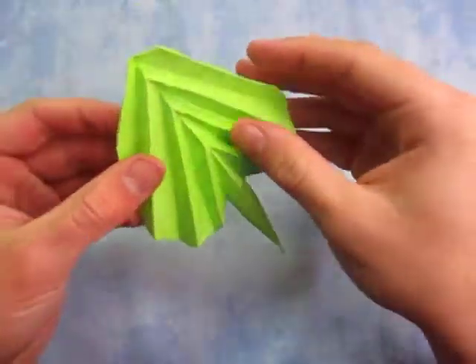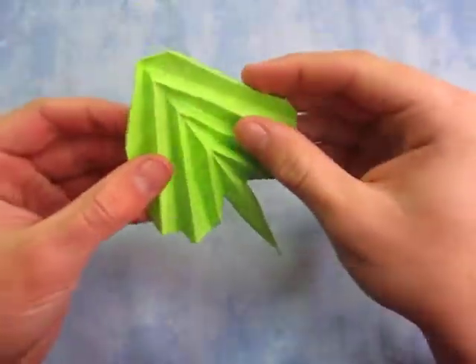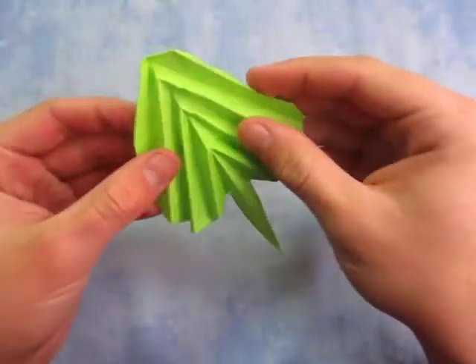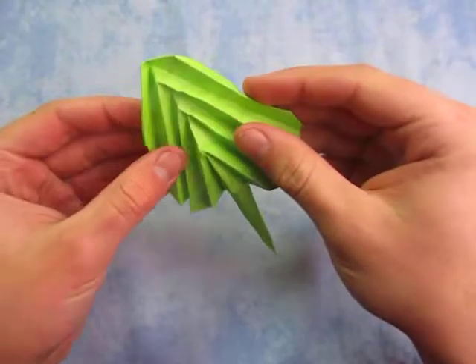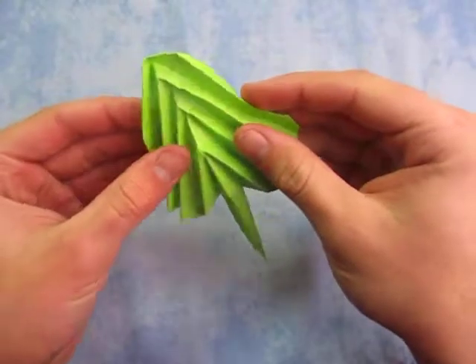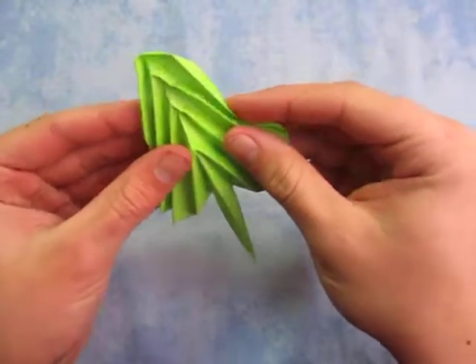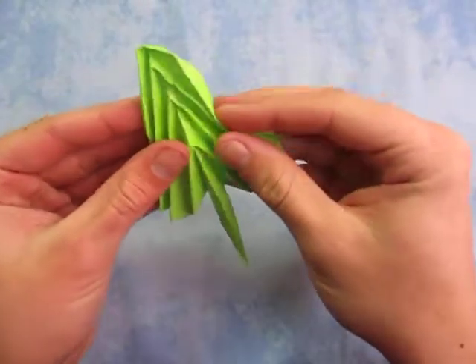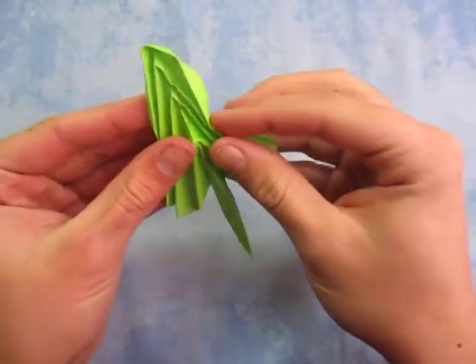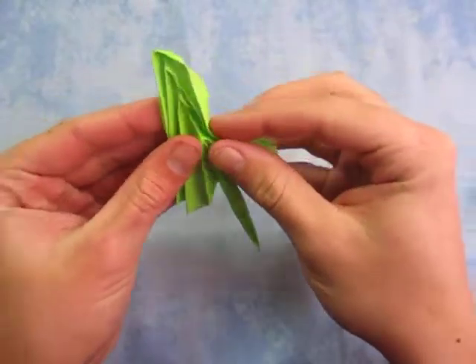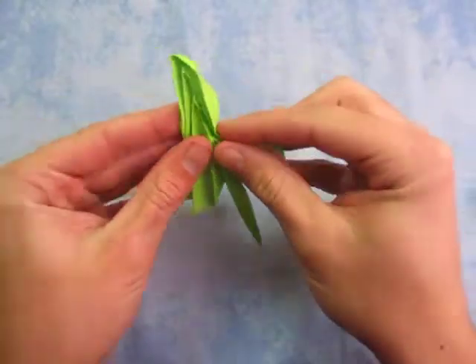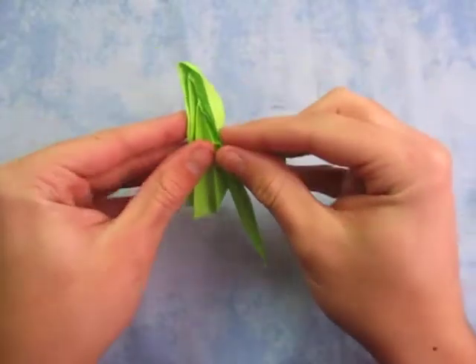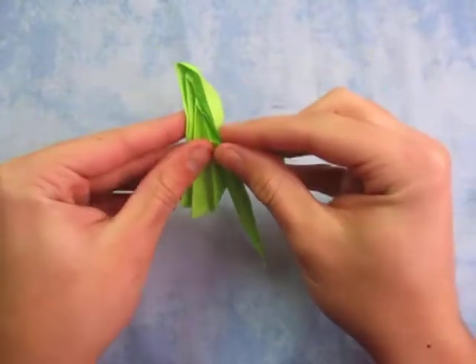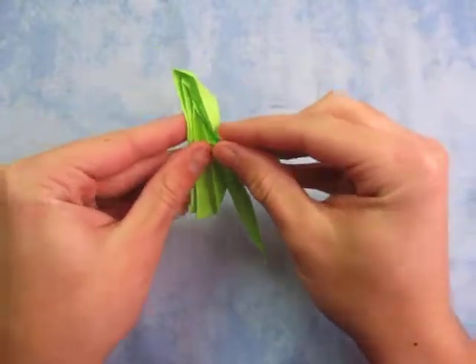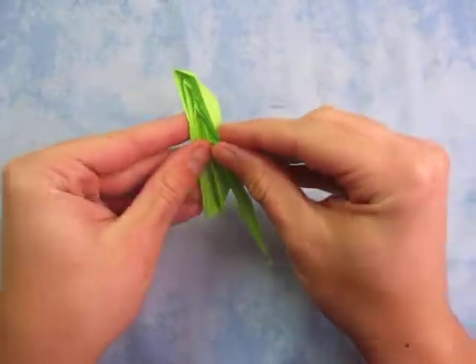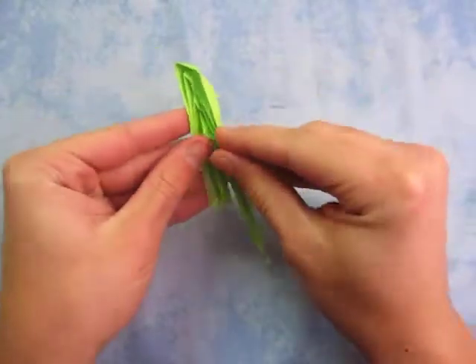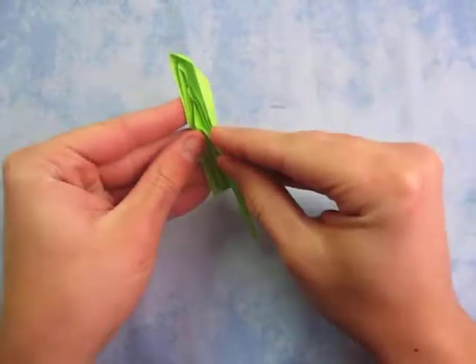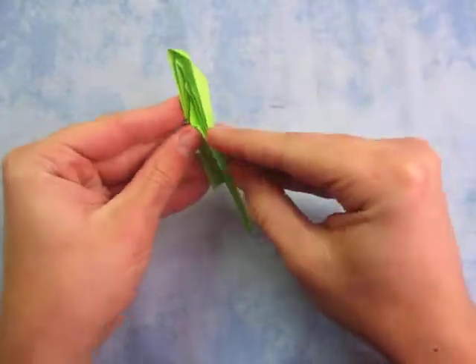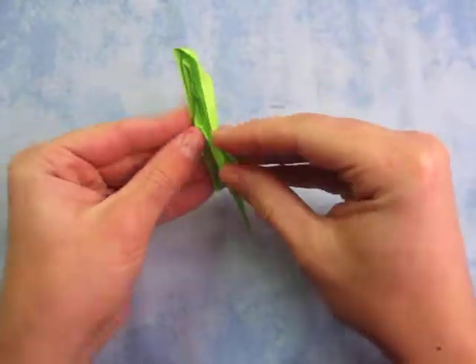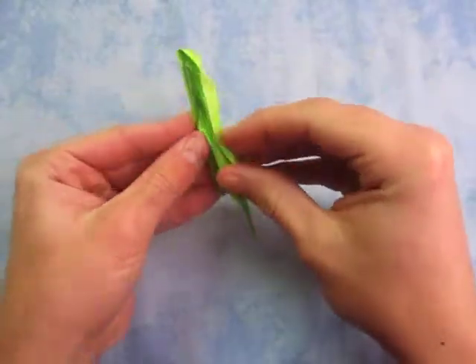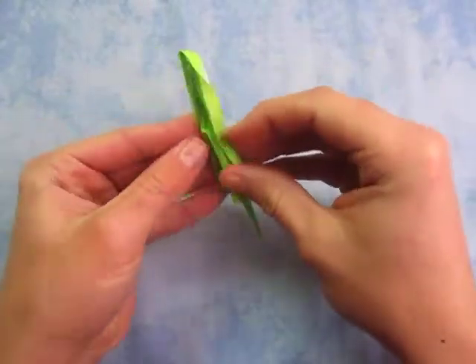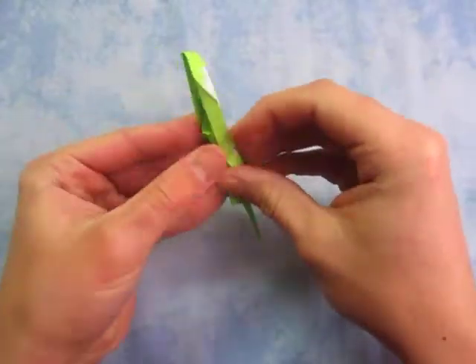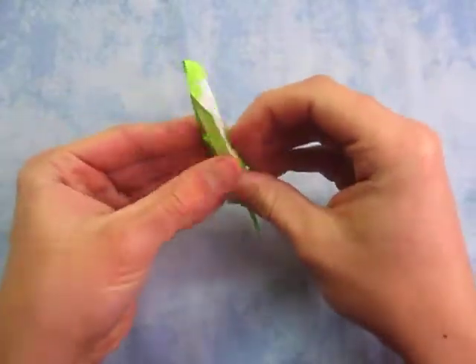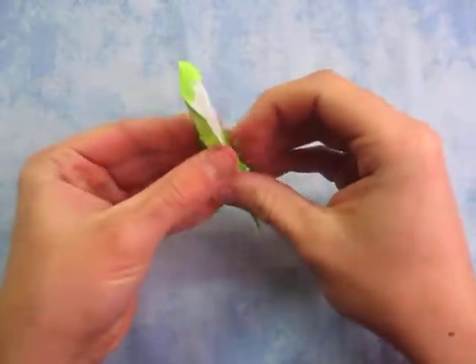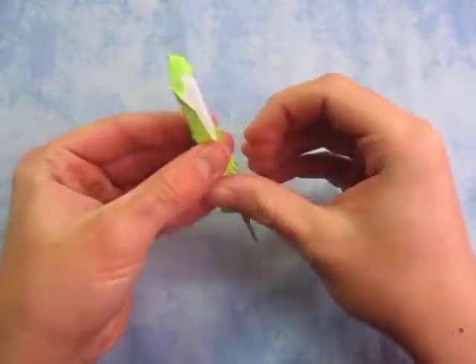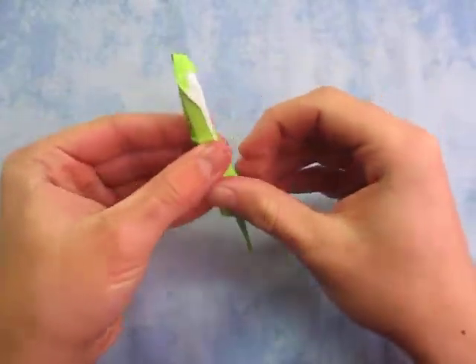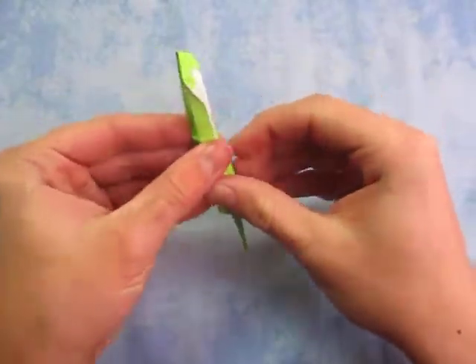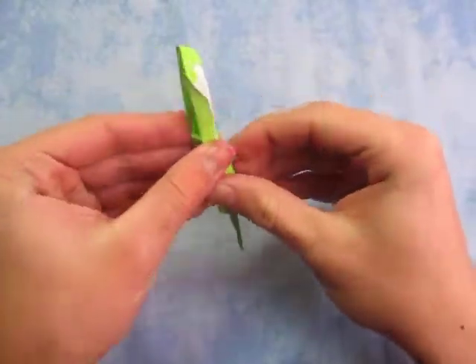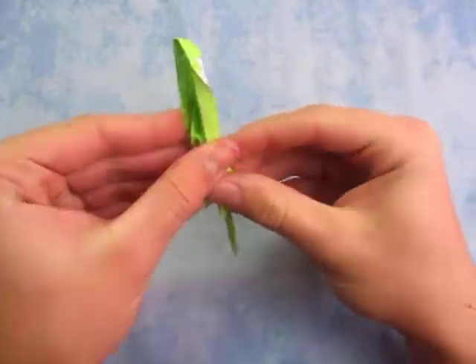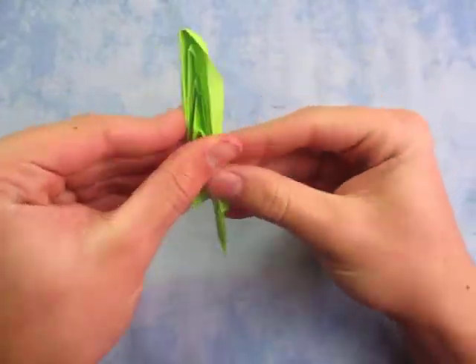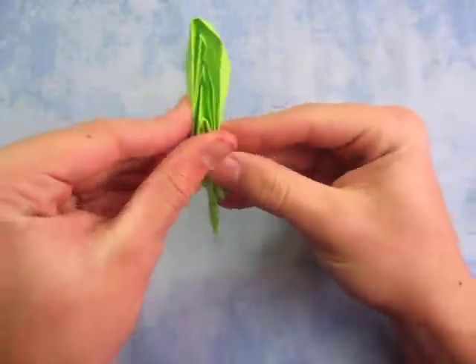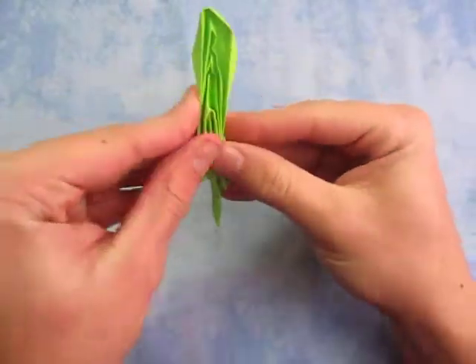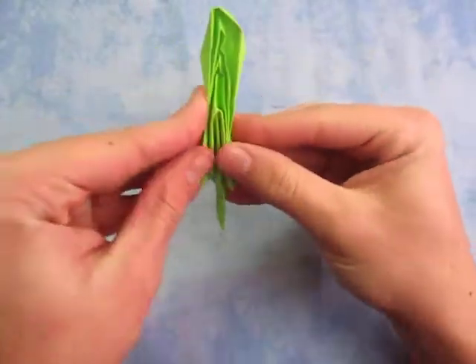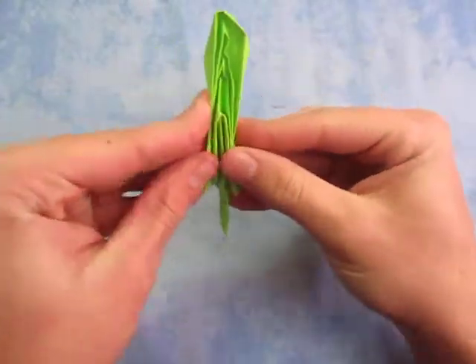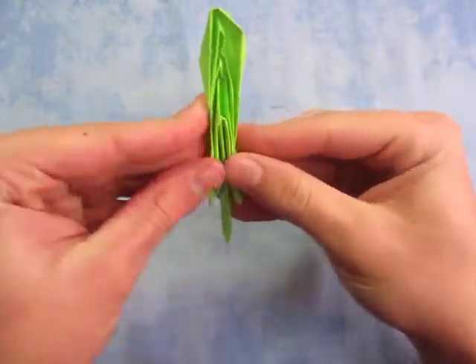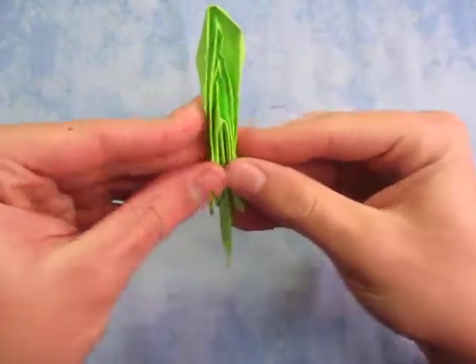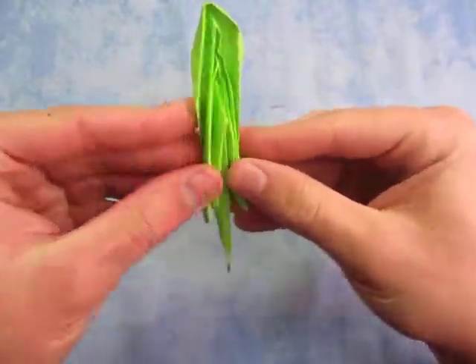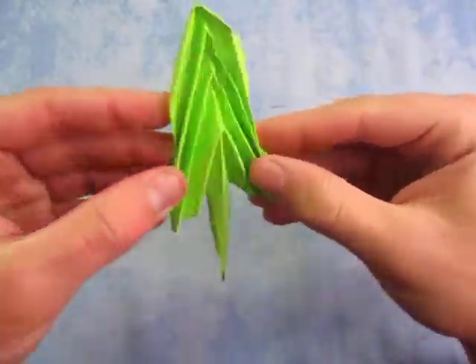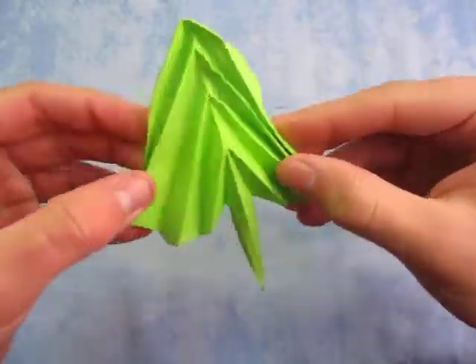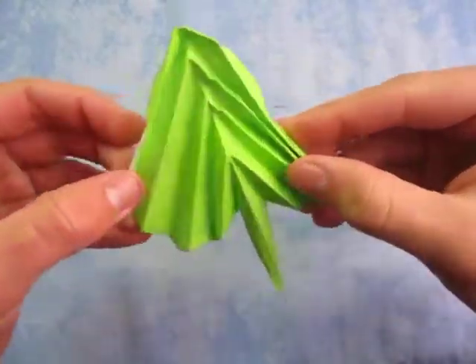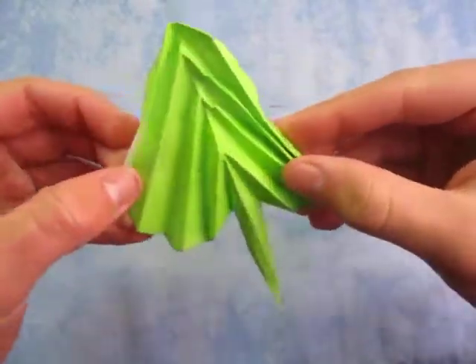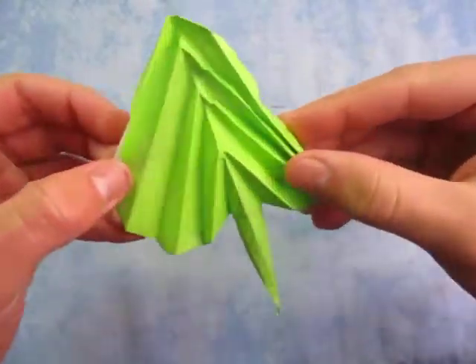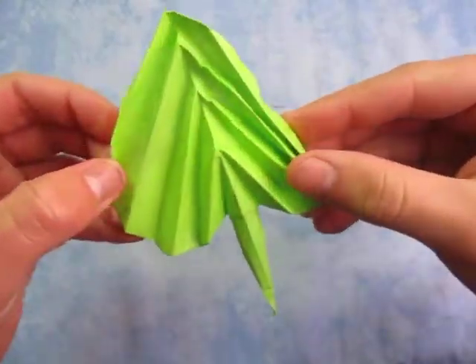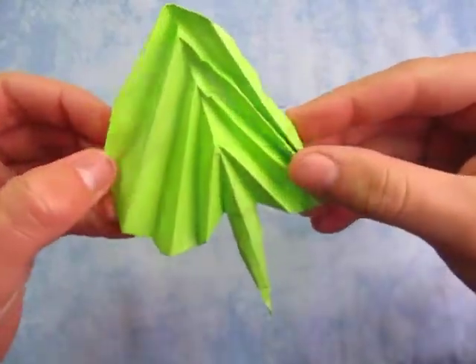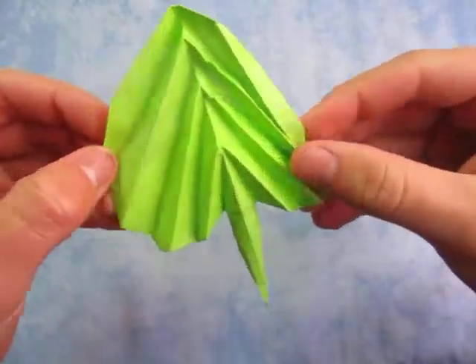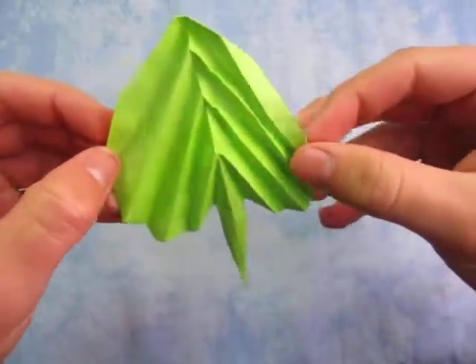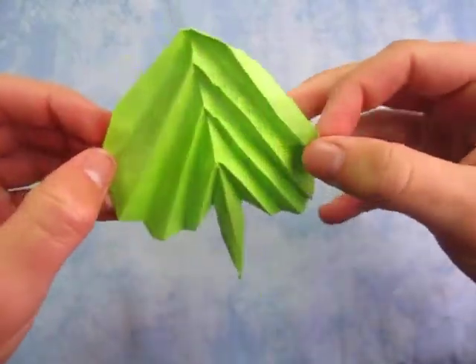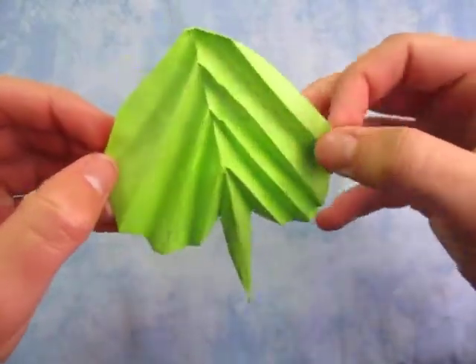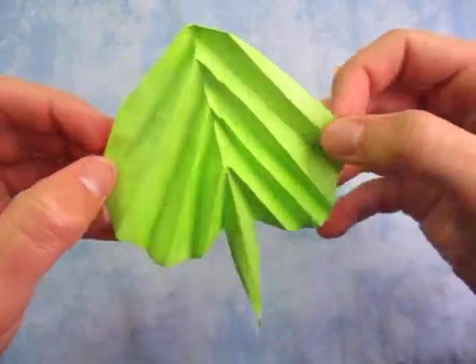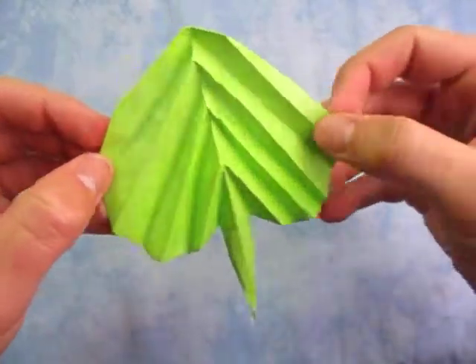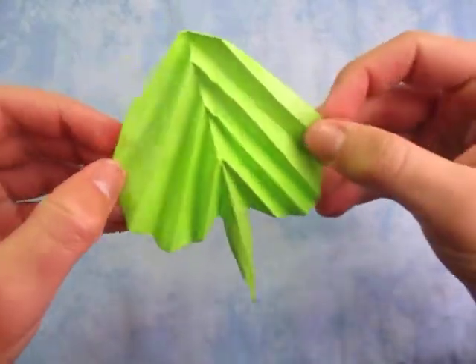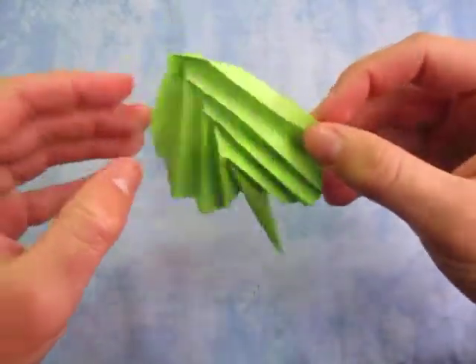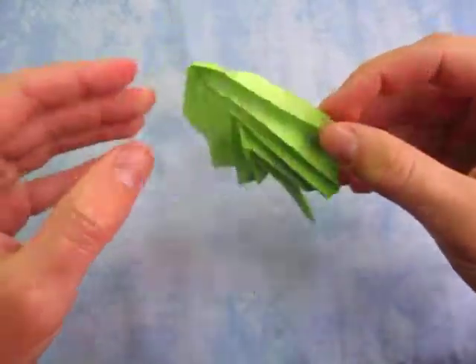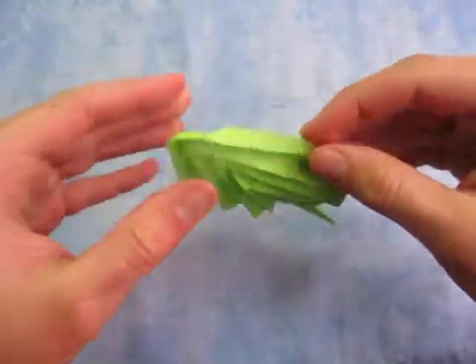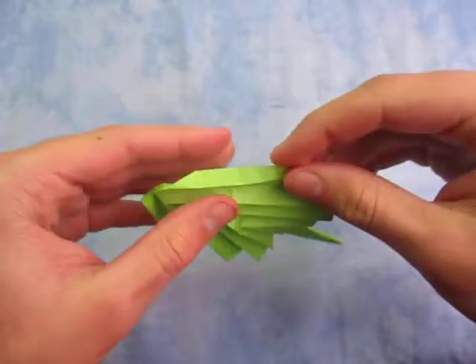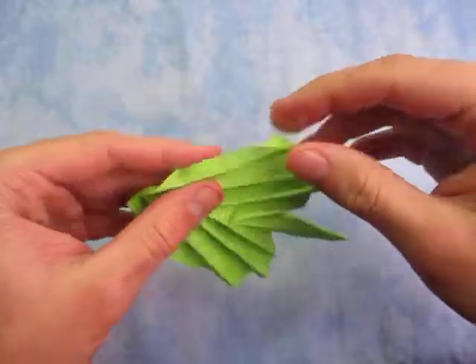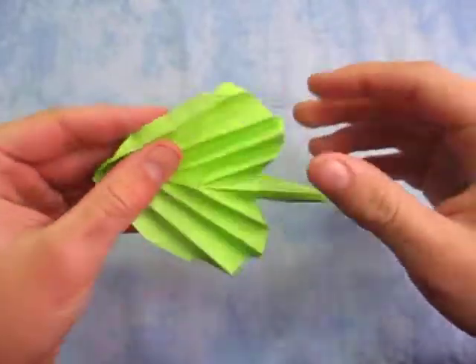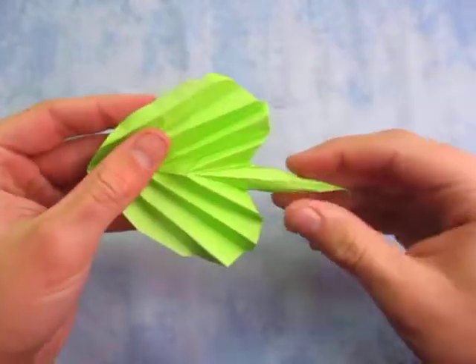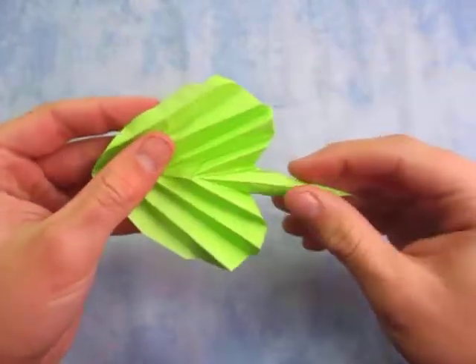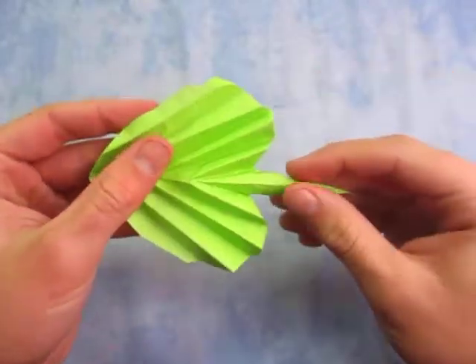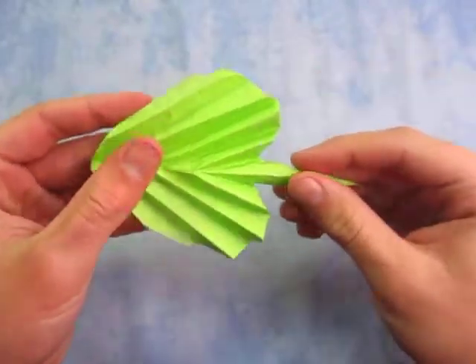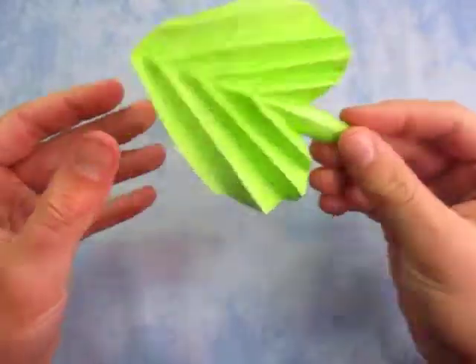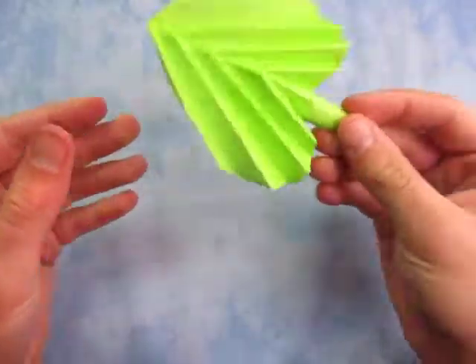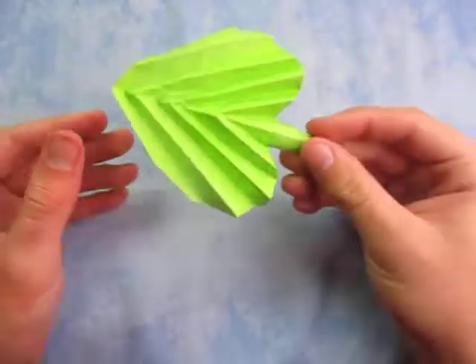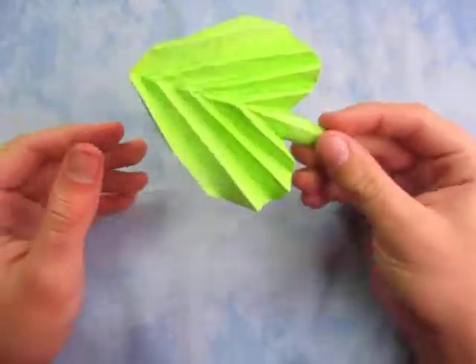And of course it collapses back like this. So want to learn how to fold it?